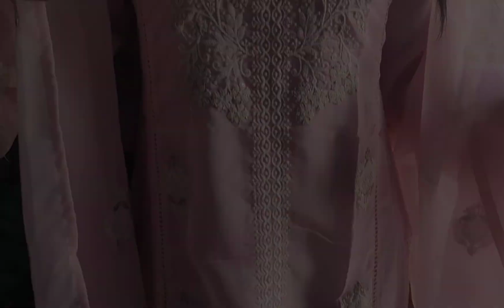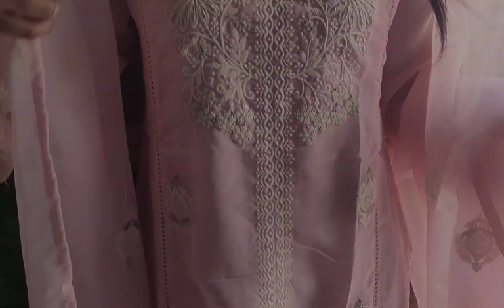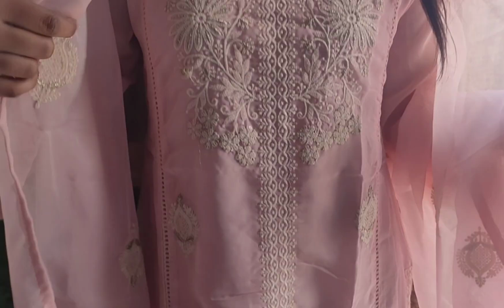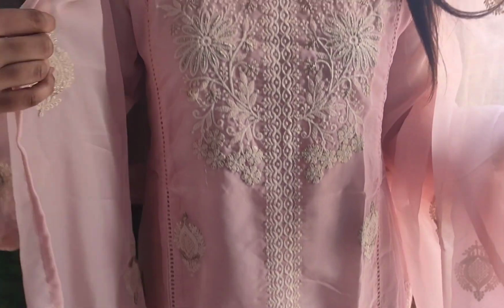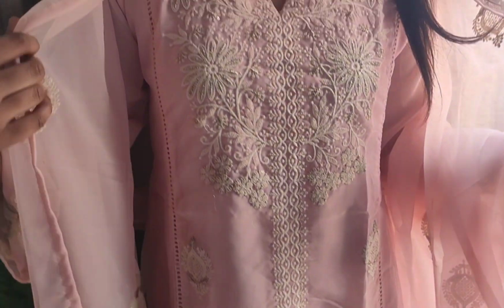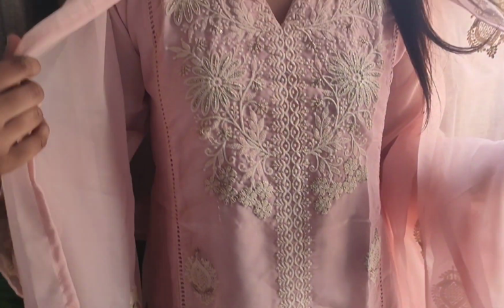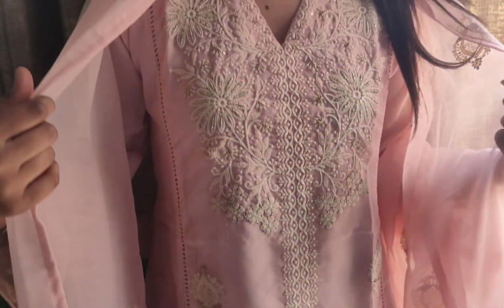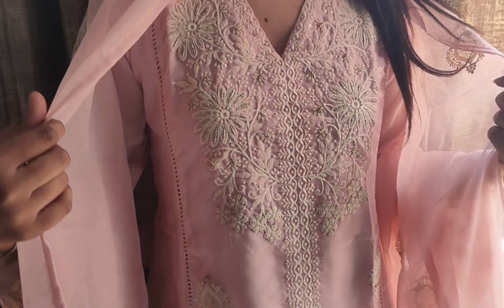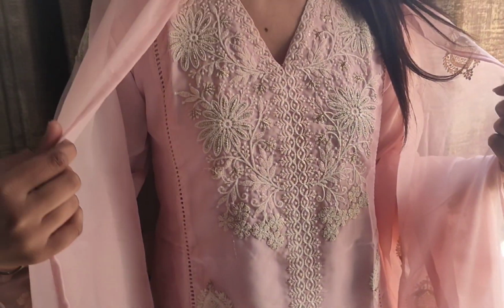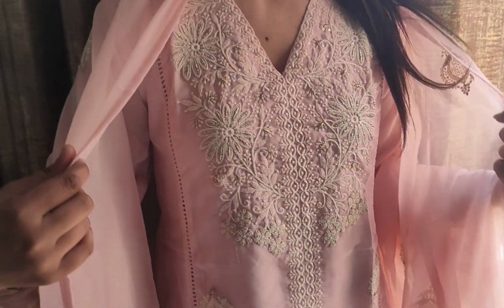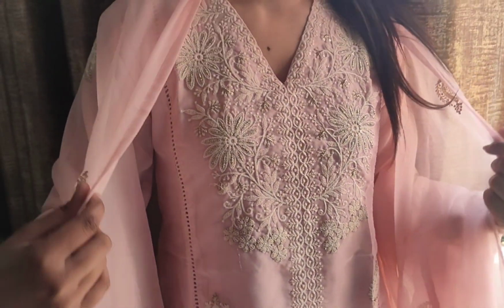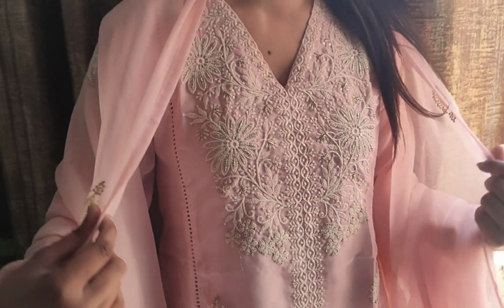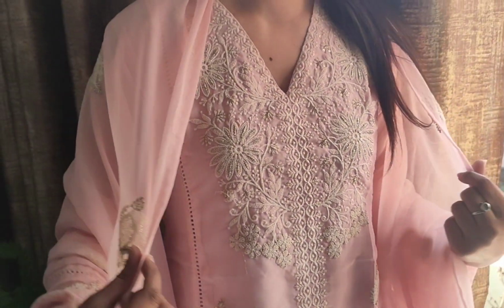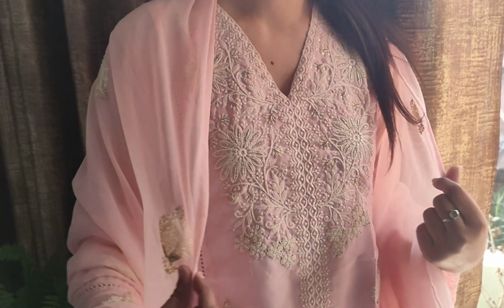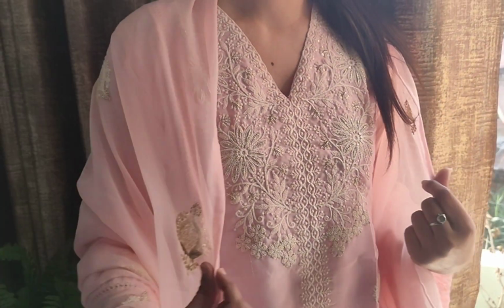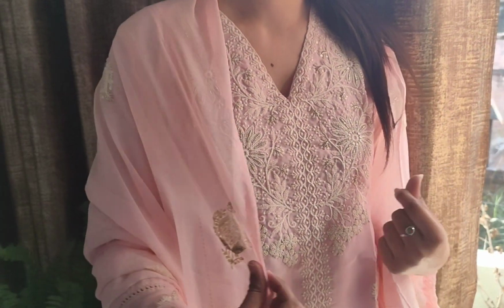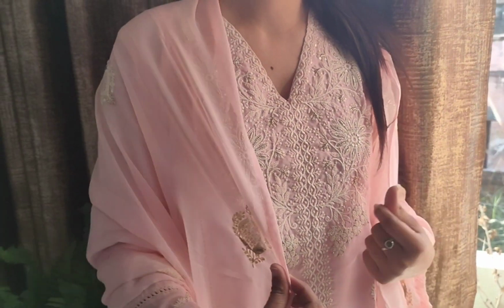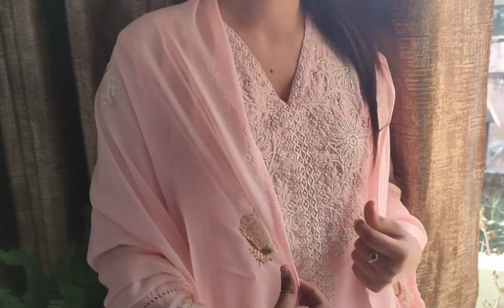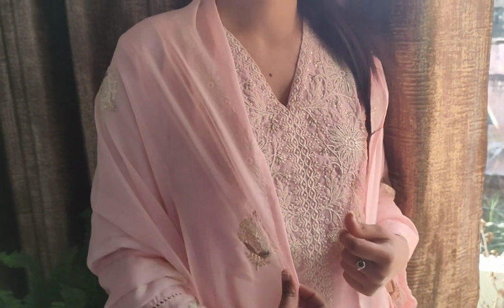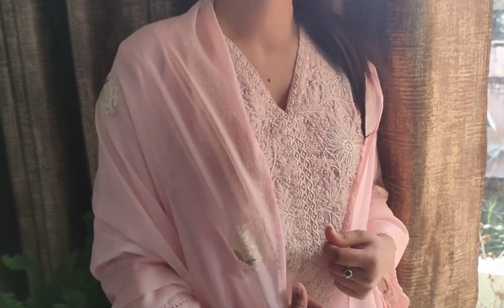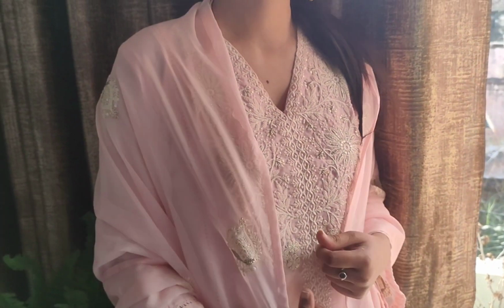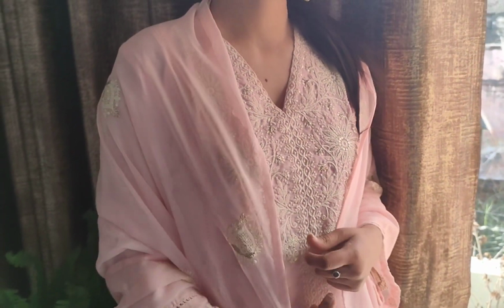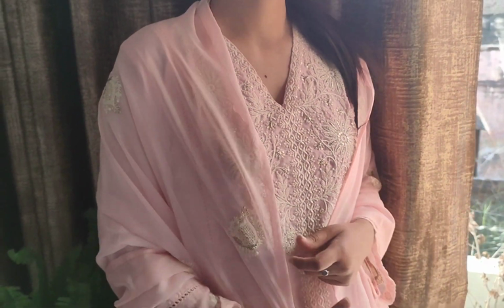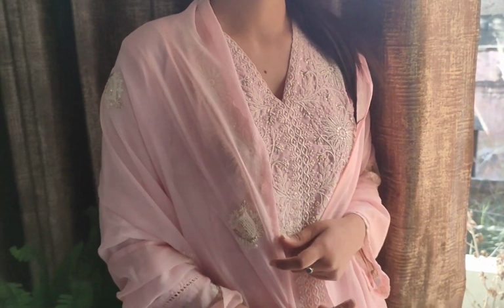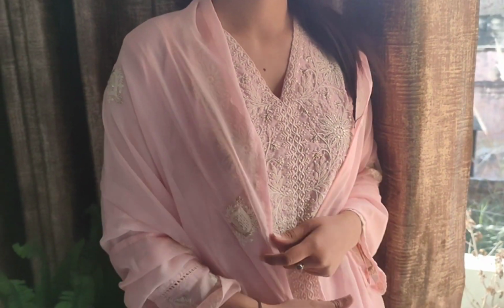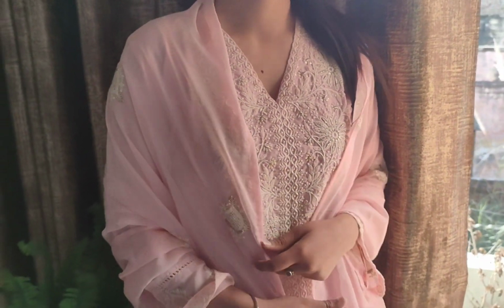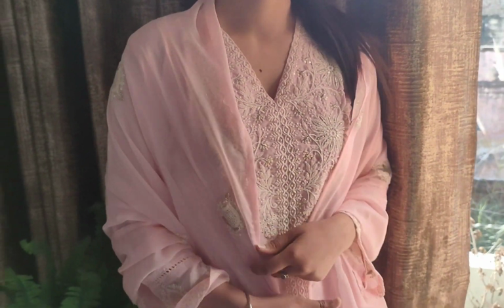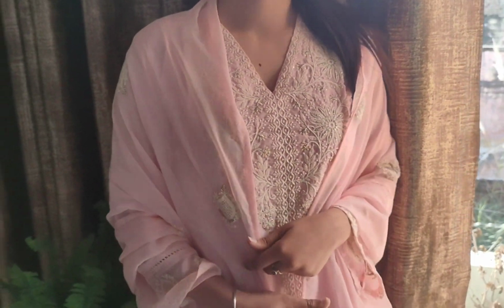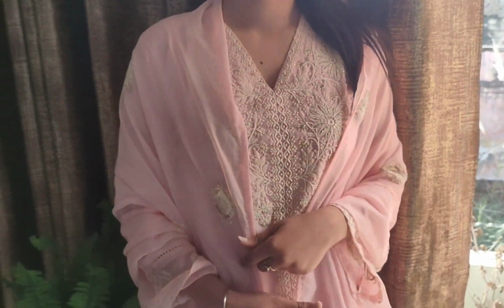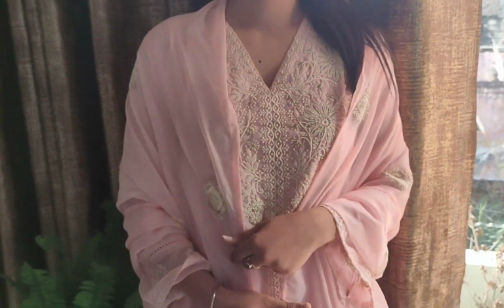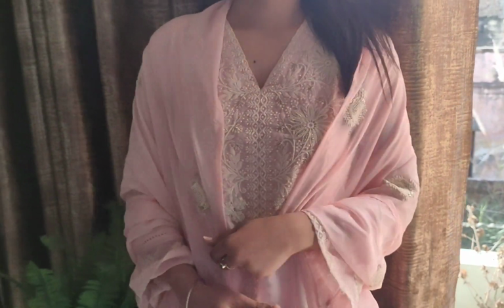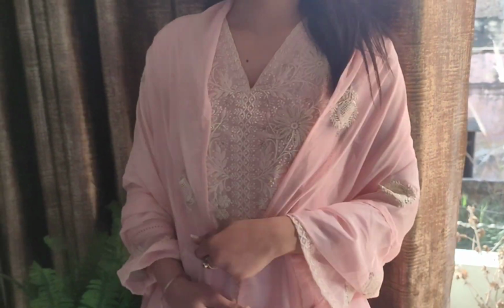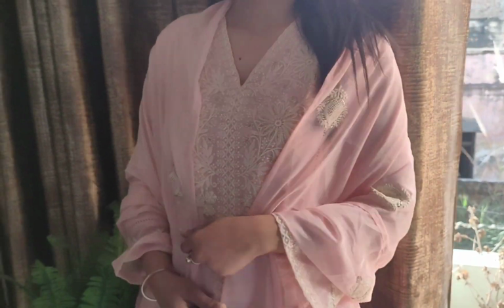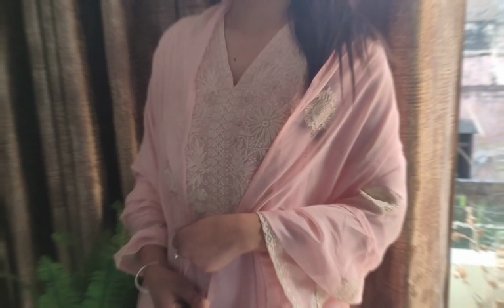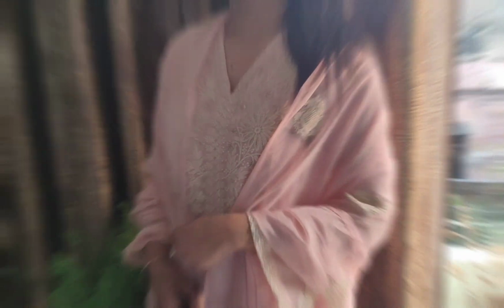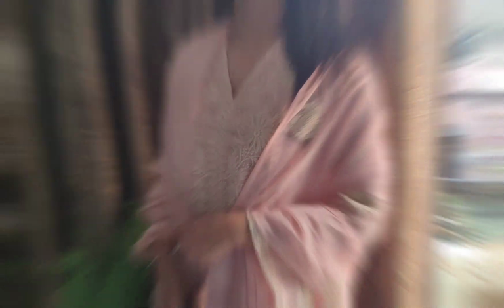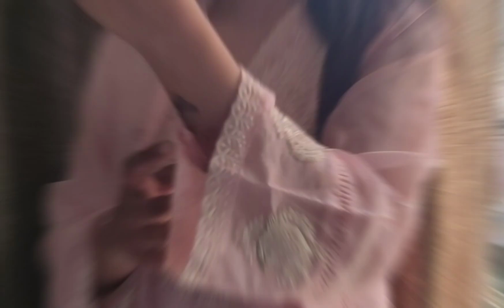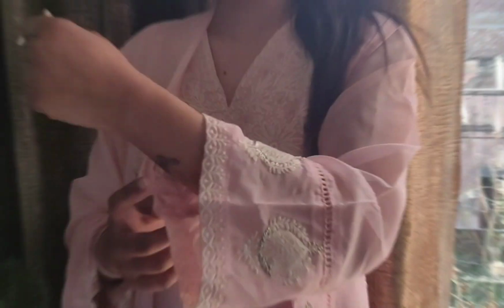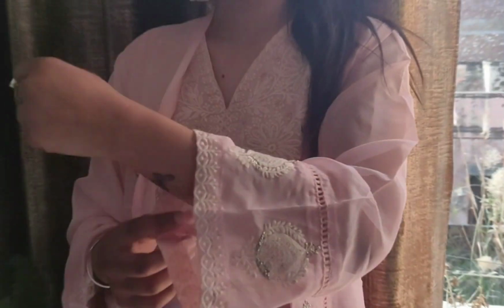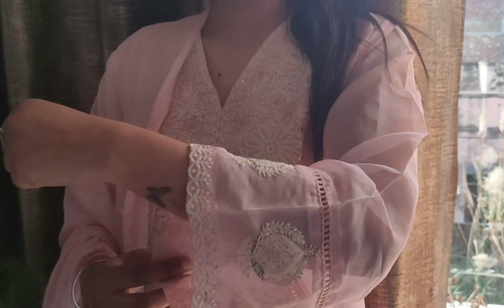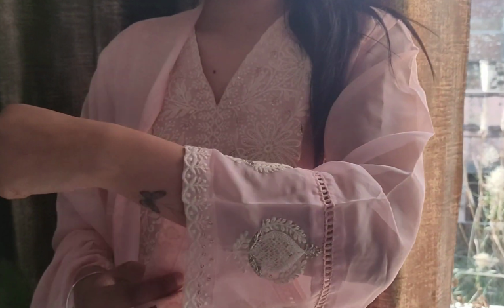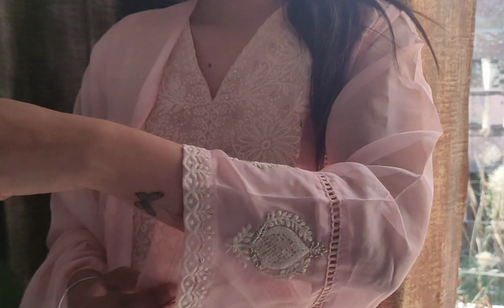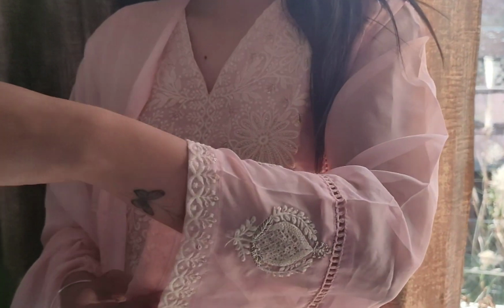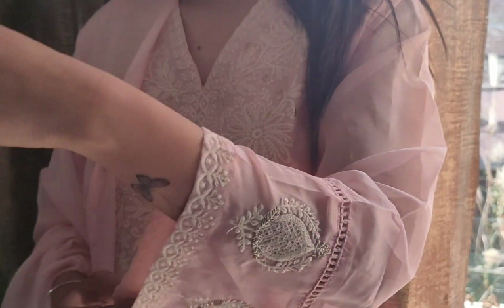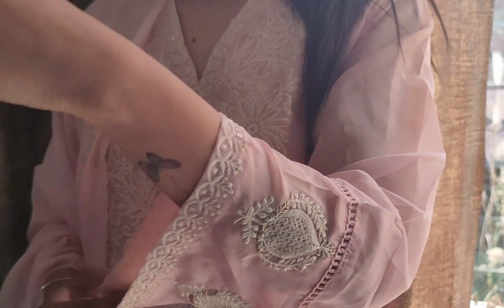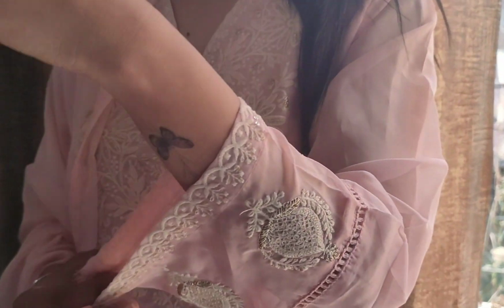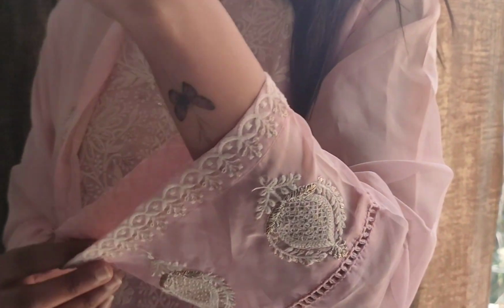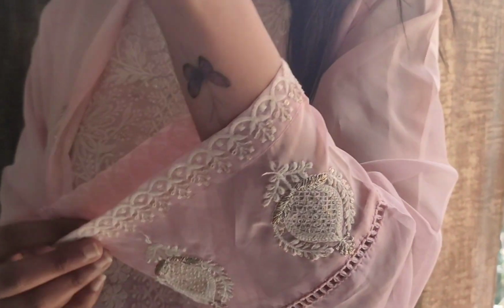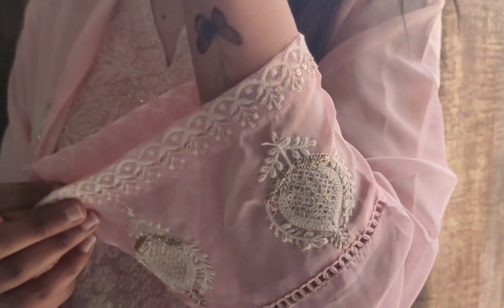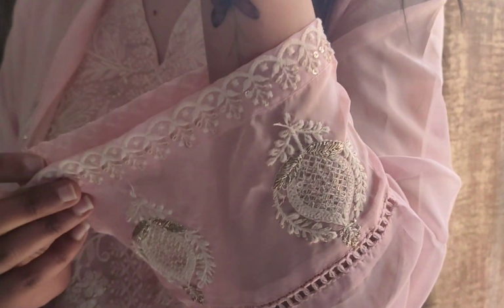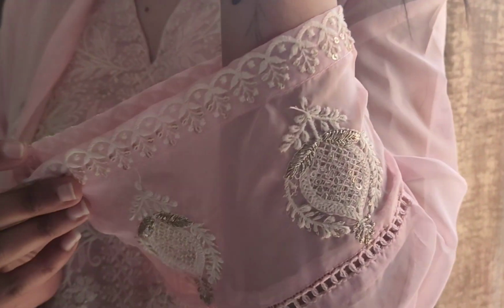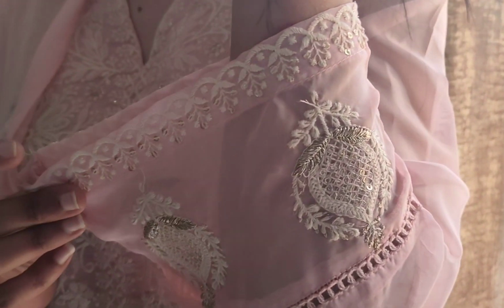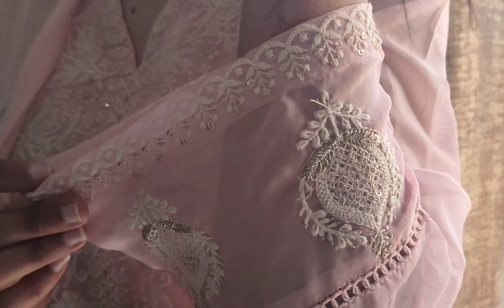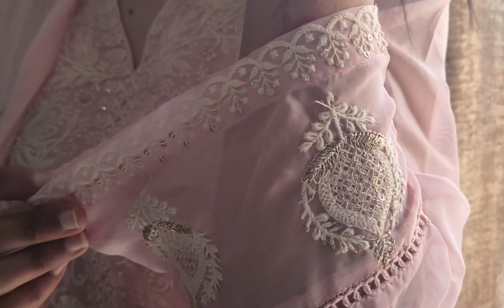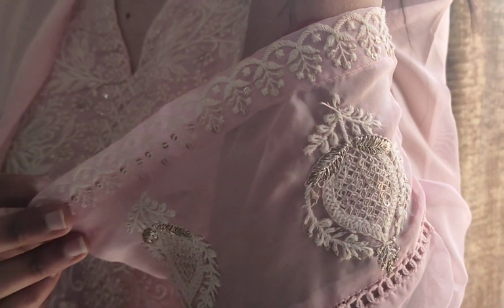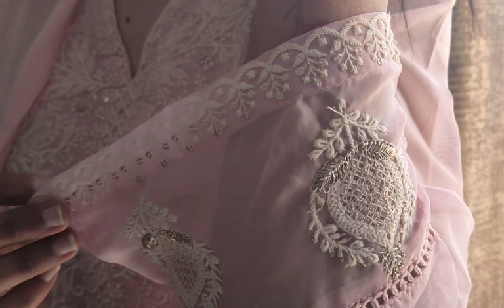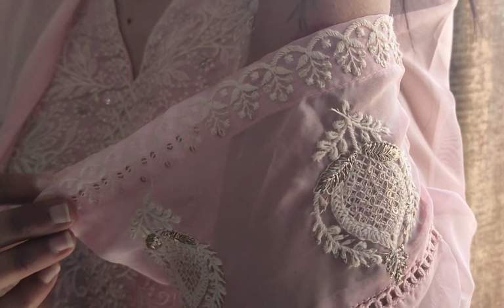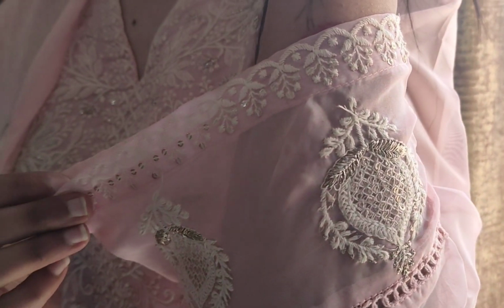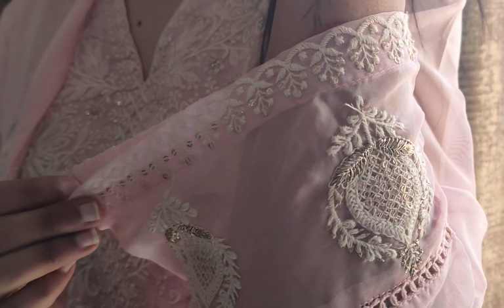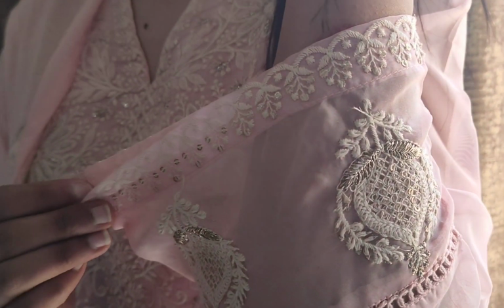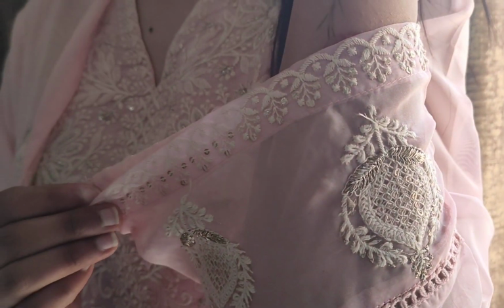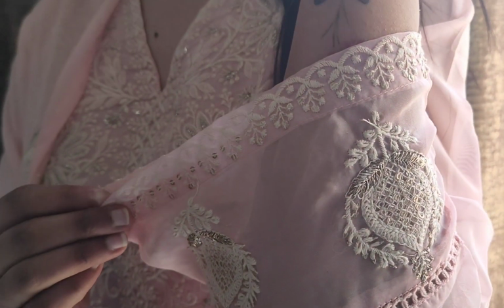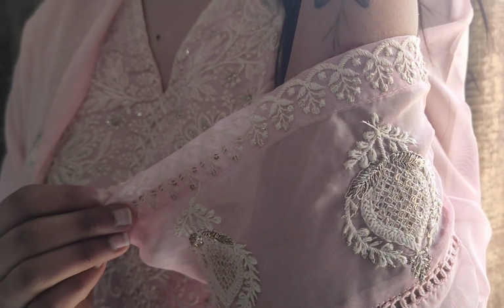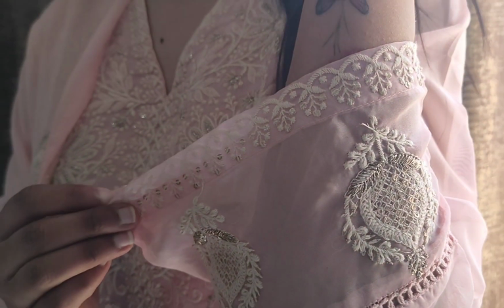The sleeves are also in a Pakistani style and the embroidery is on the fabric. So guys, that is all about this kurti set.